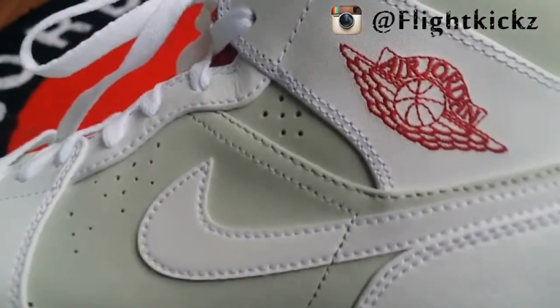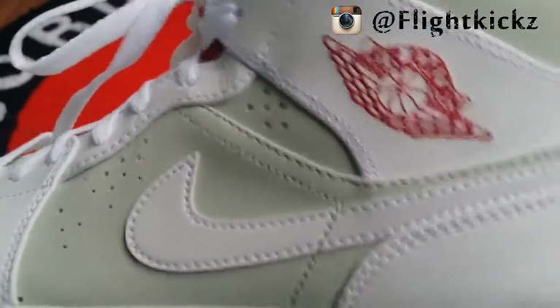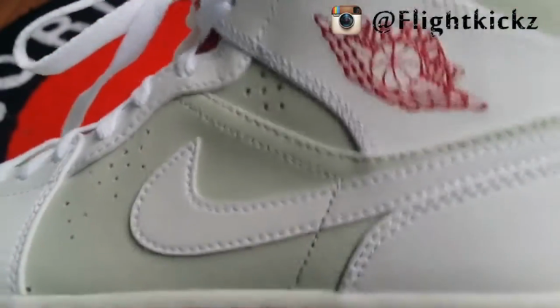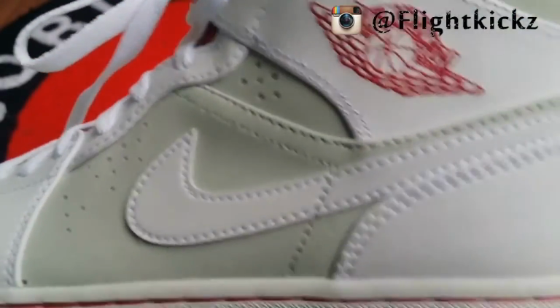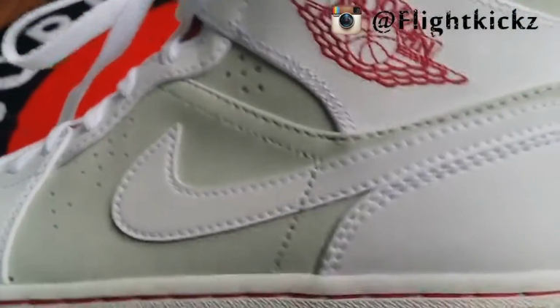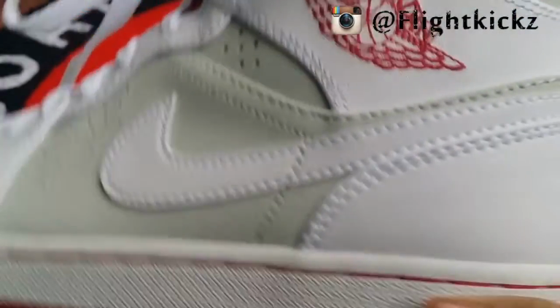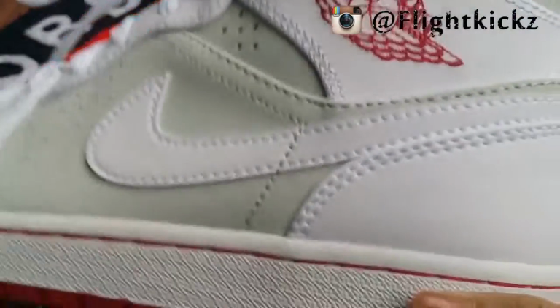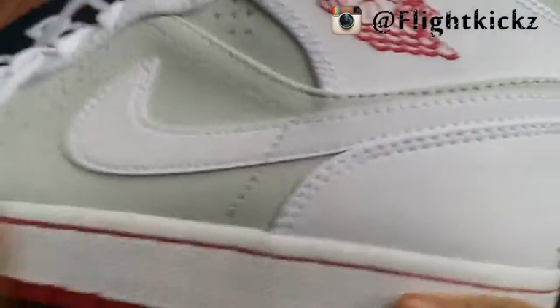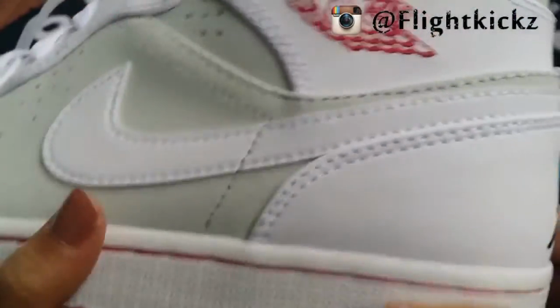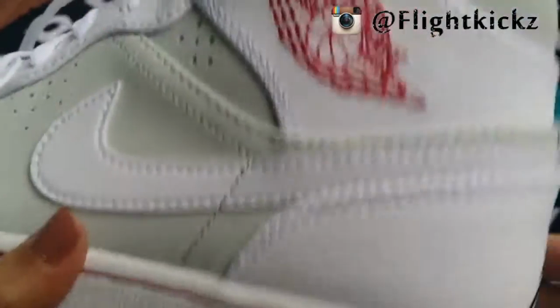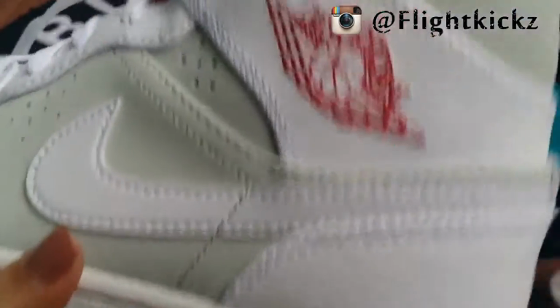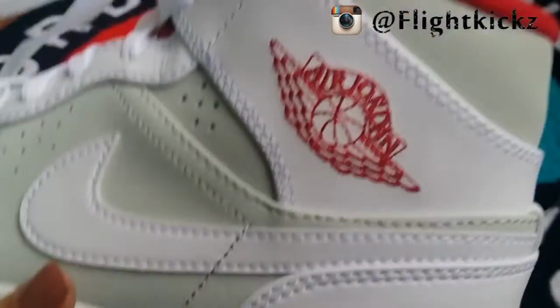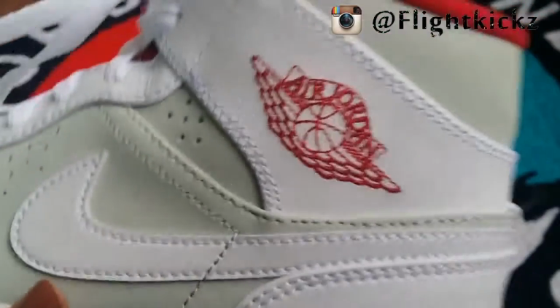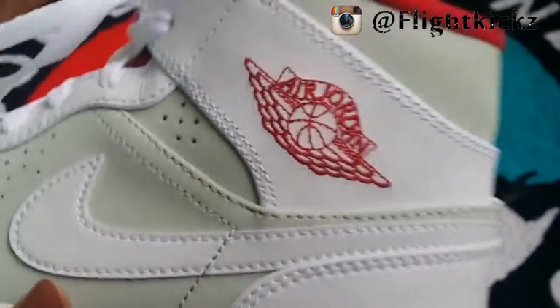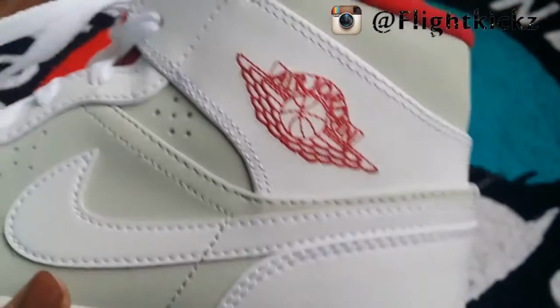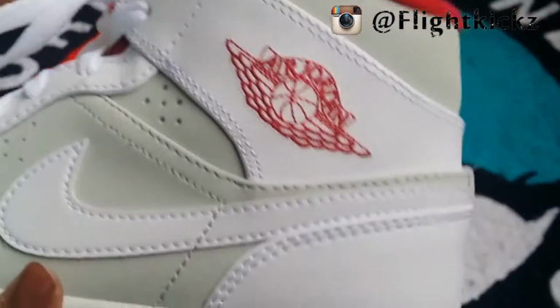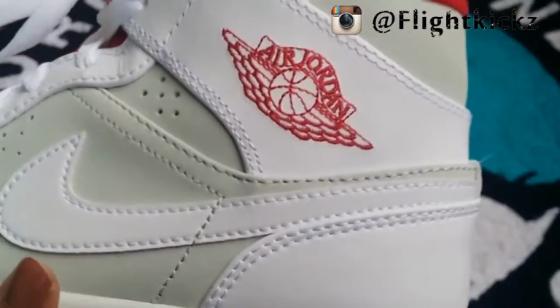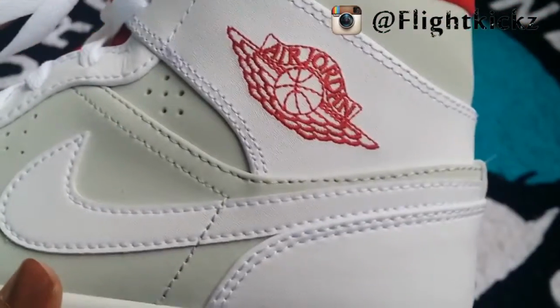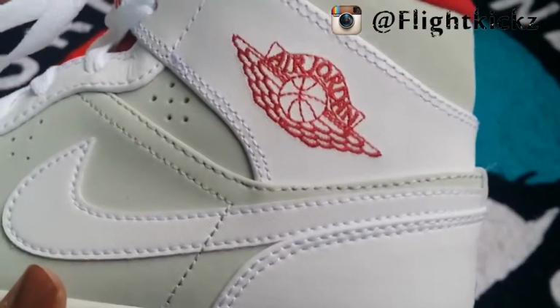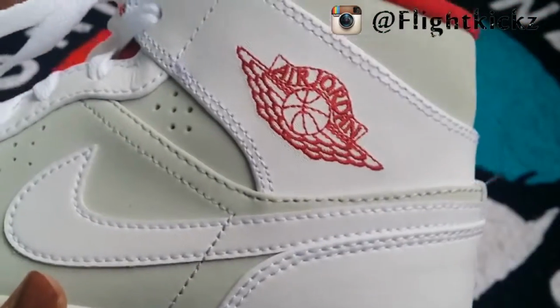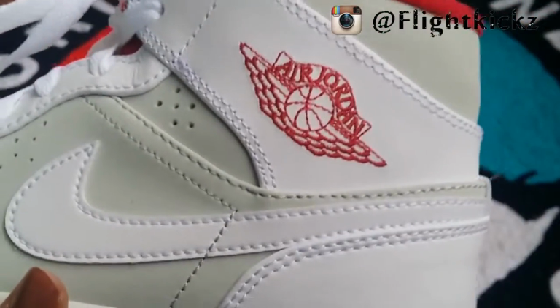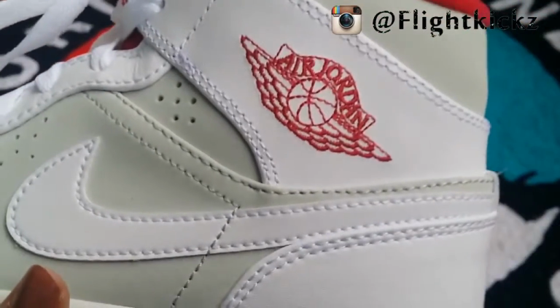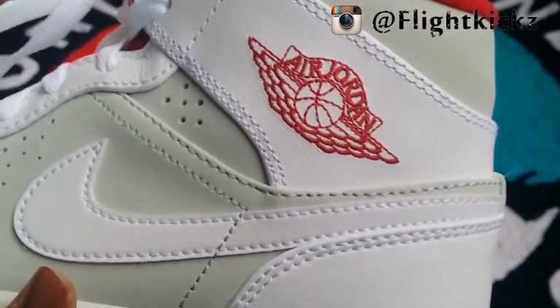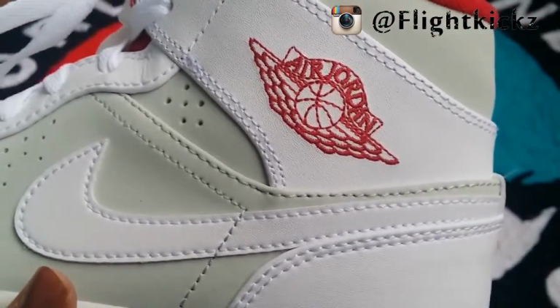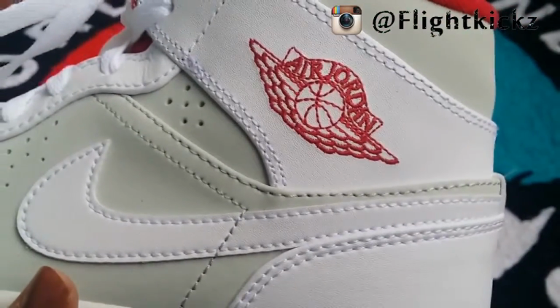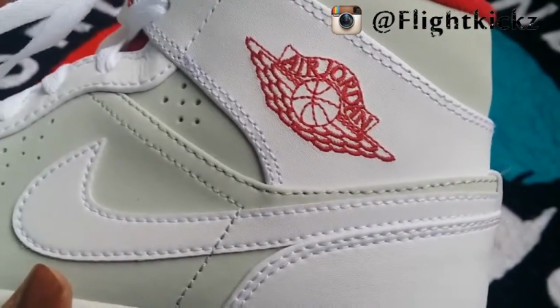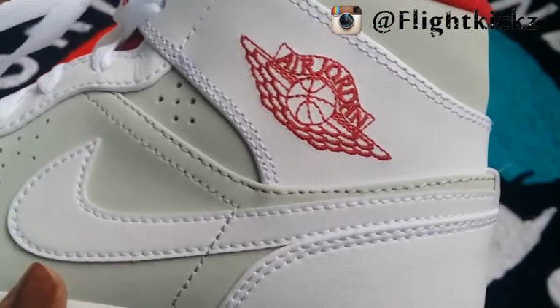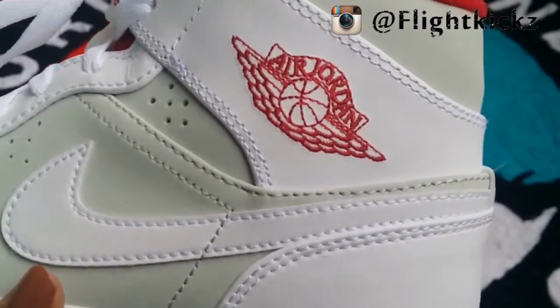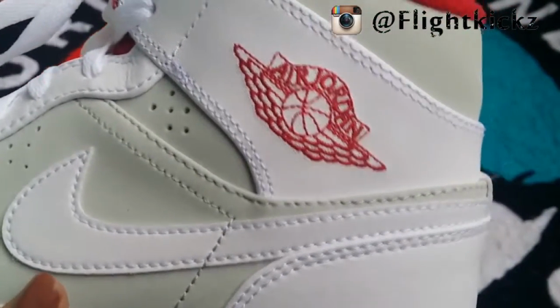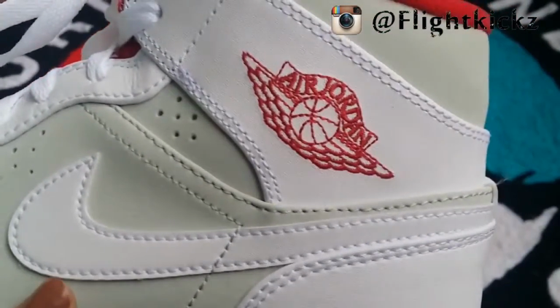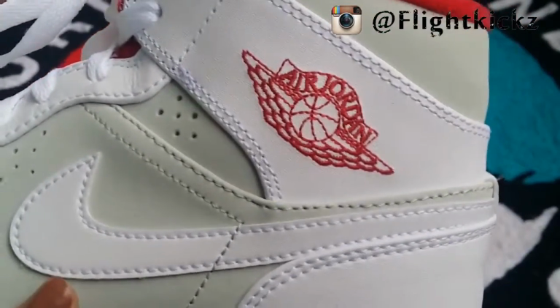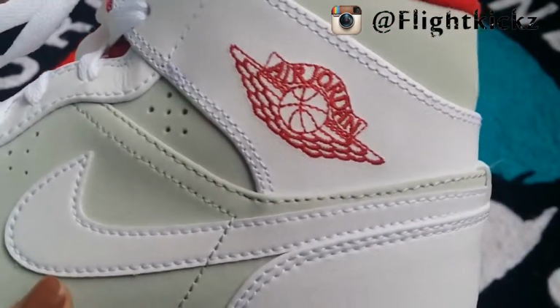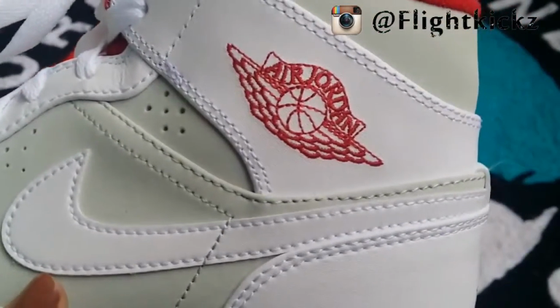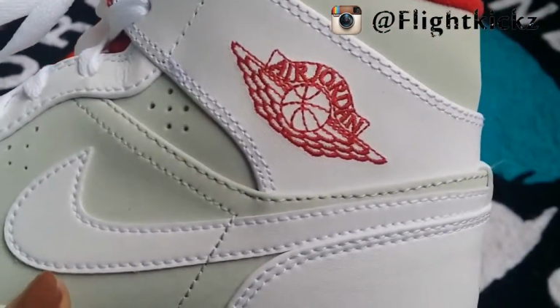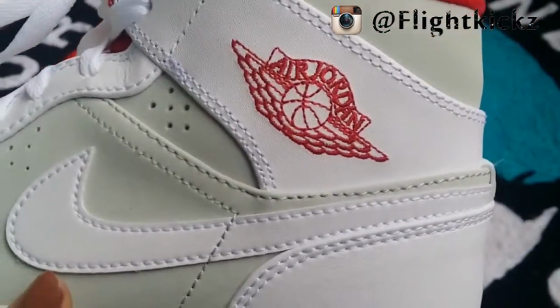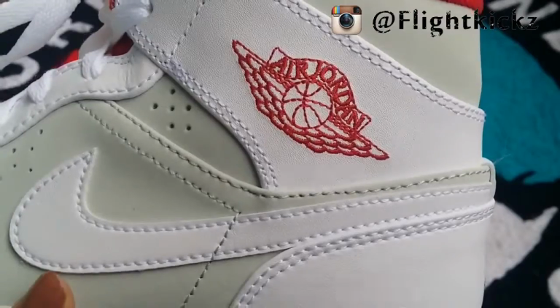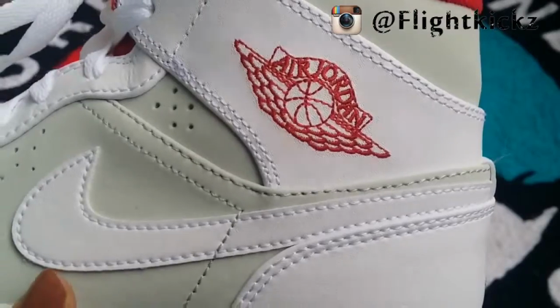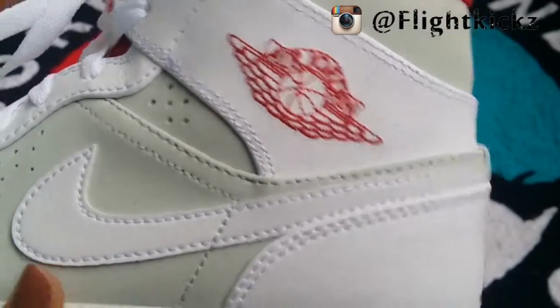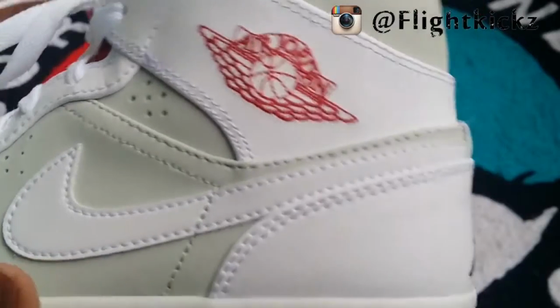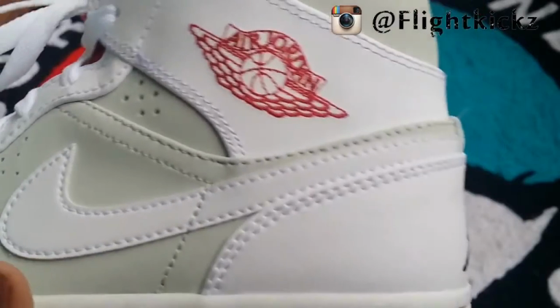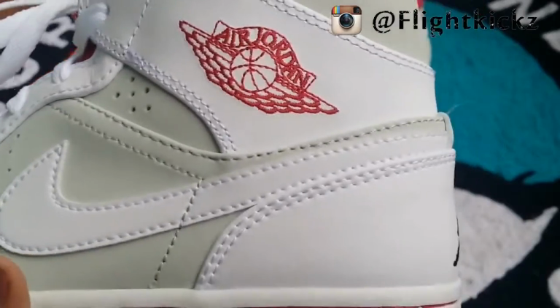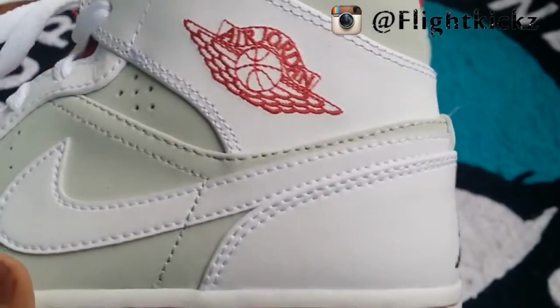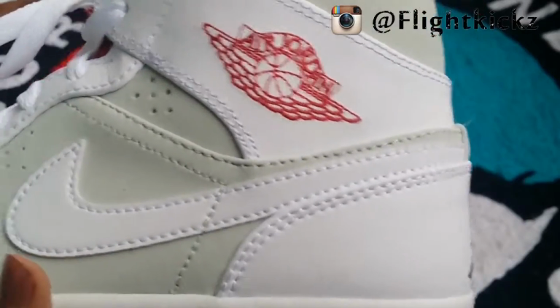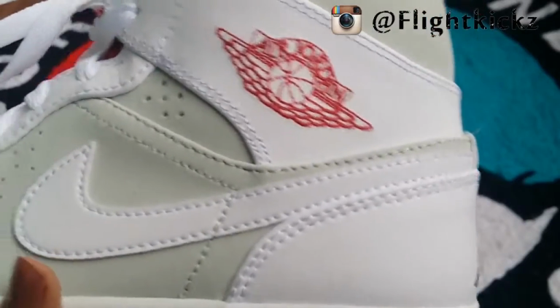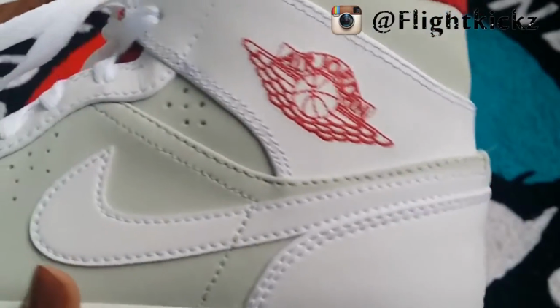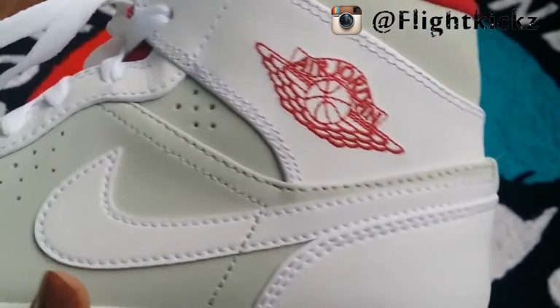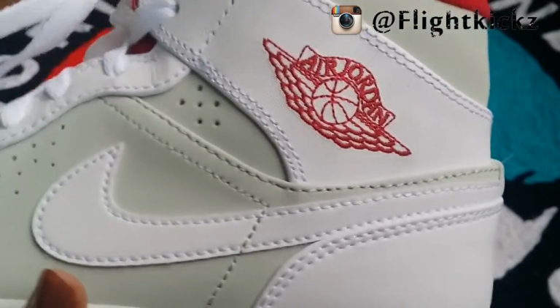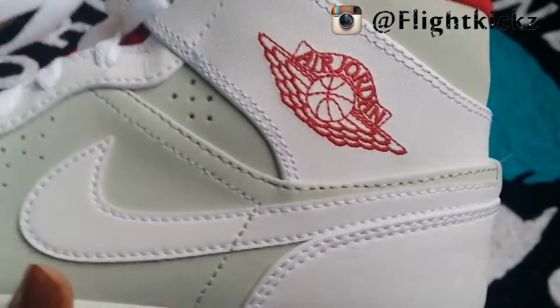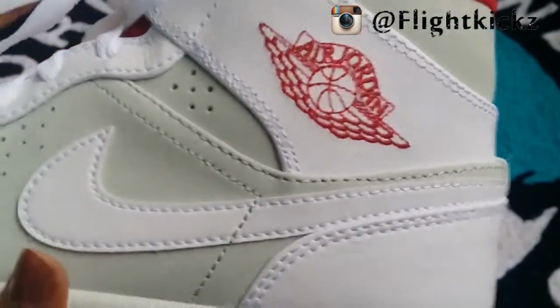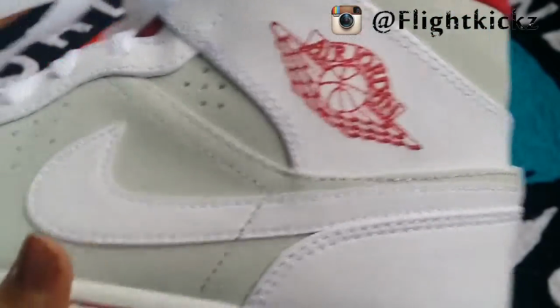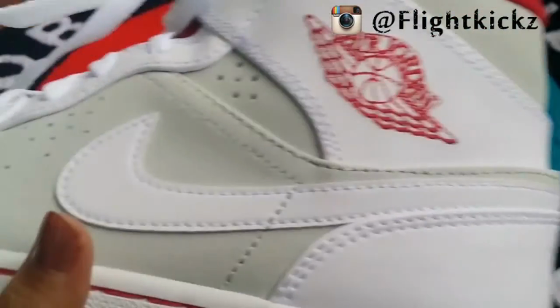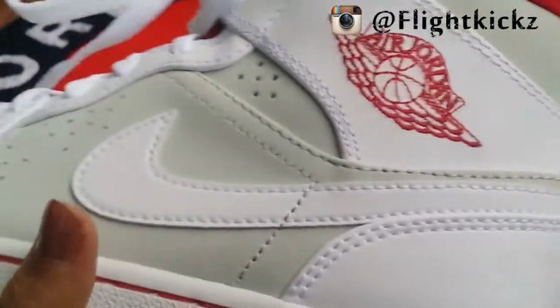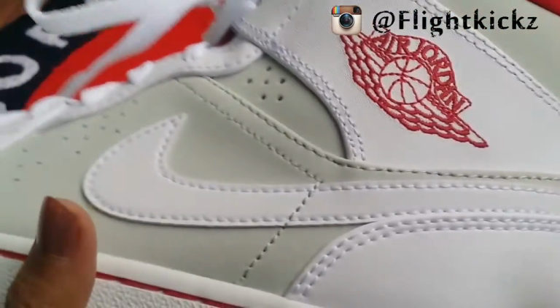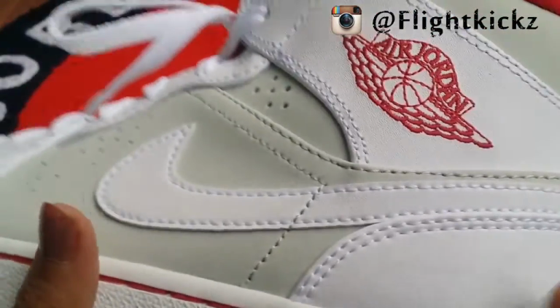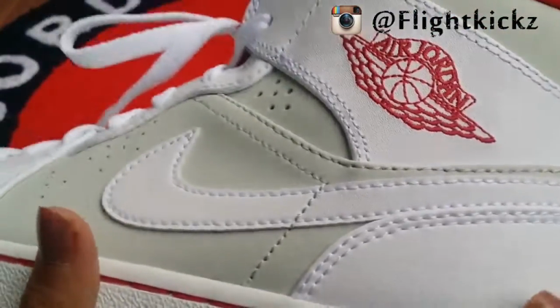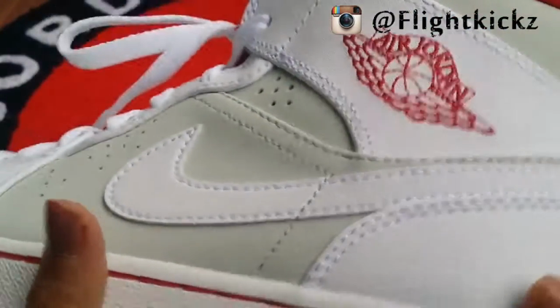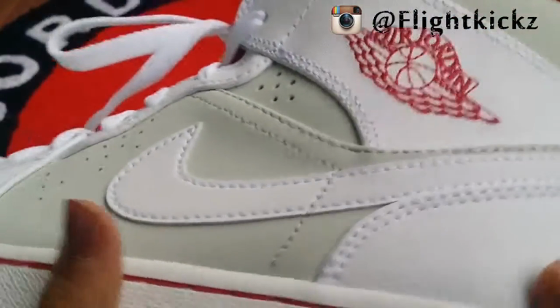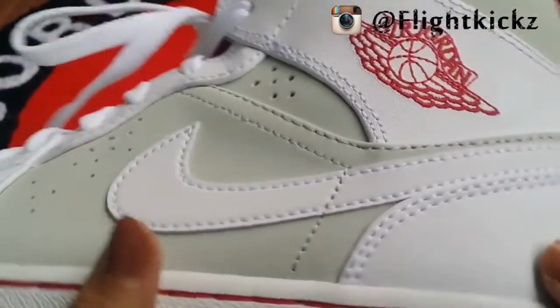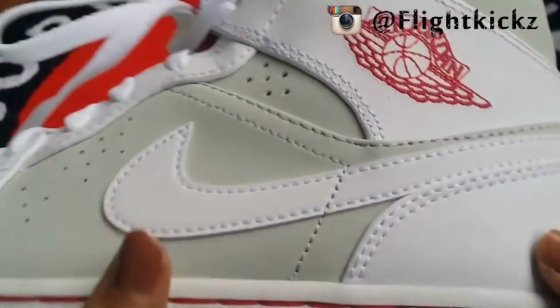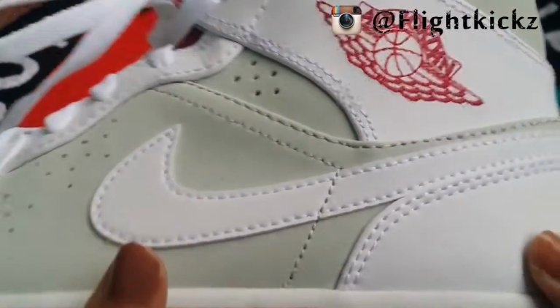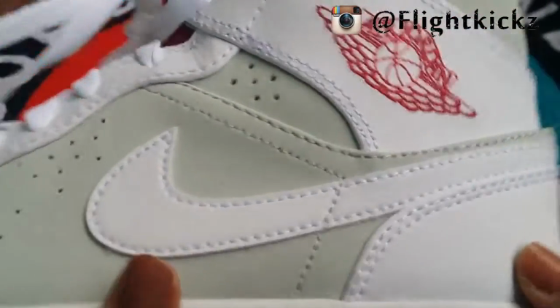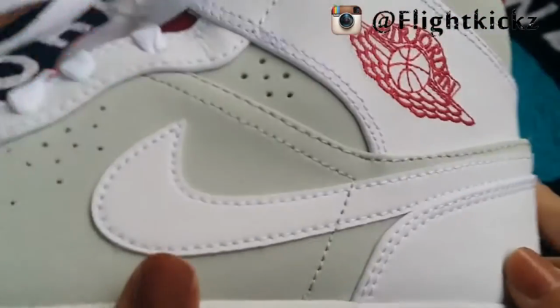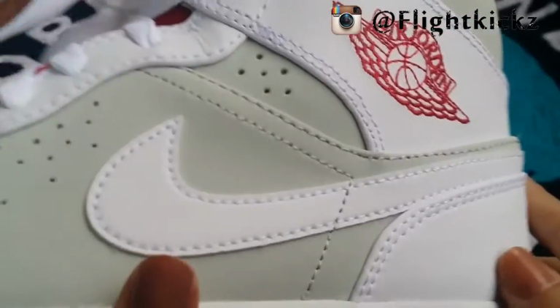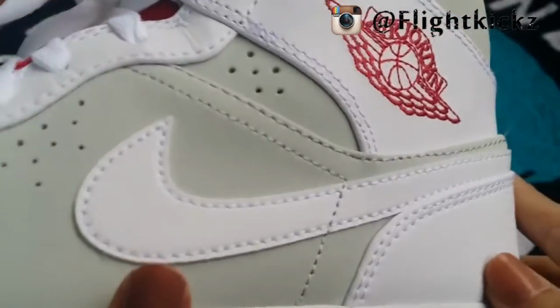And here is the flying basketball logo. It's using a stitching design.